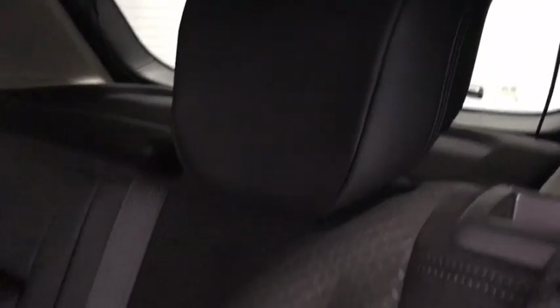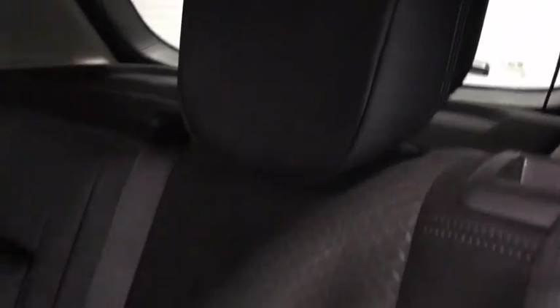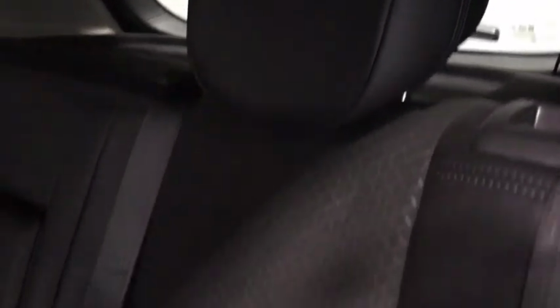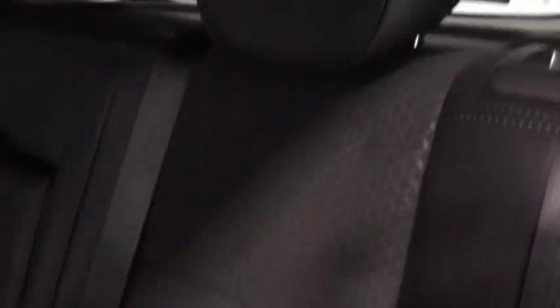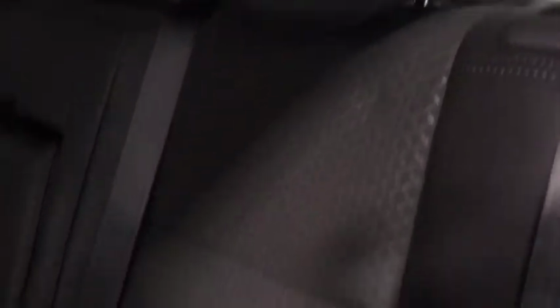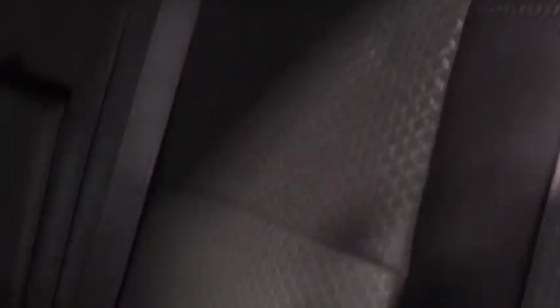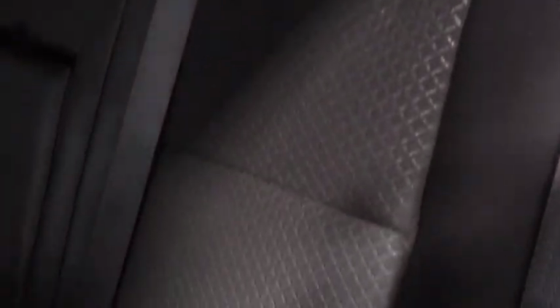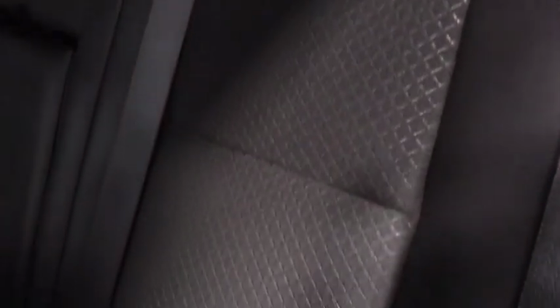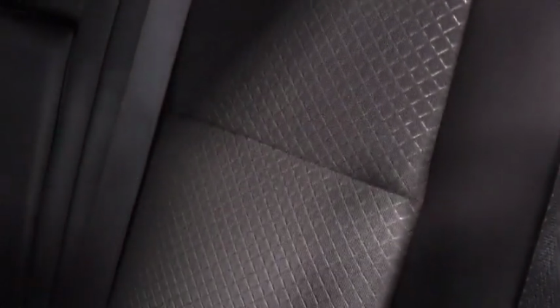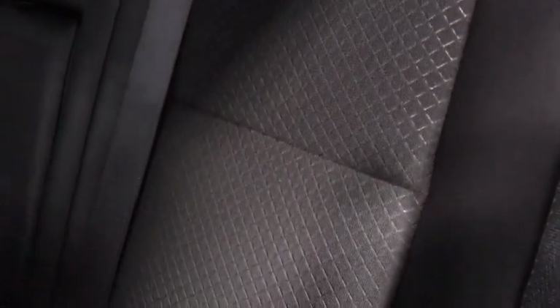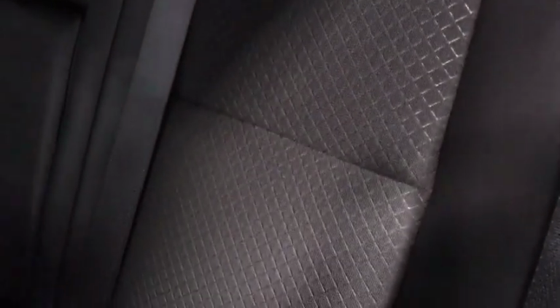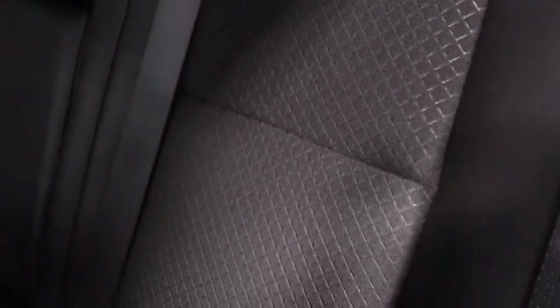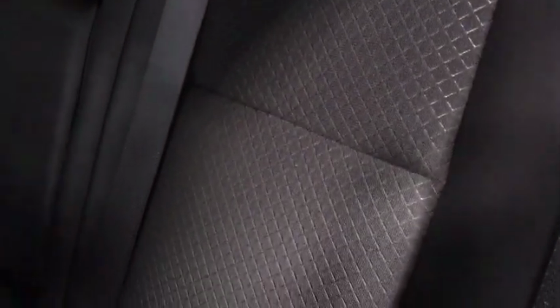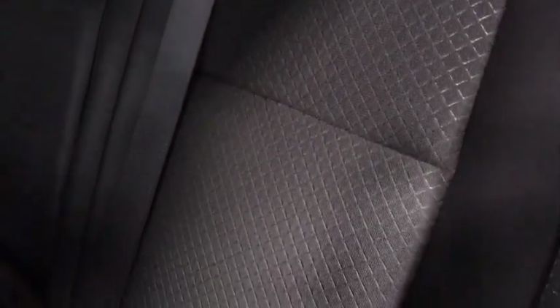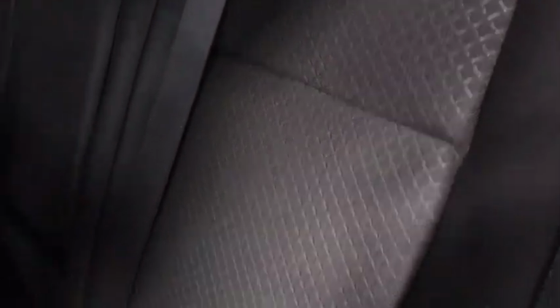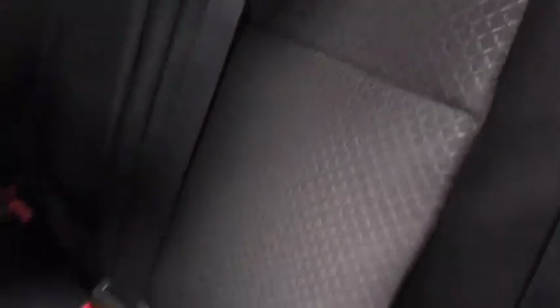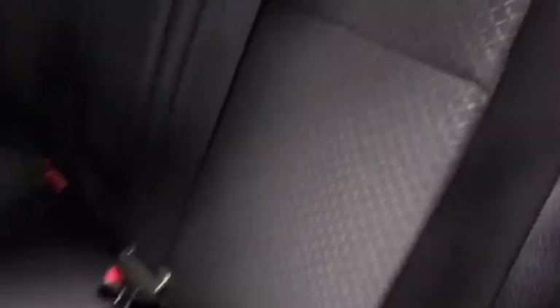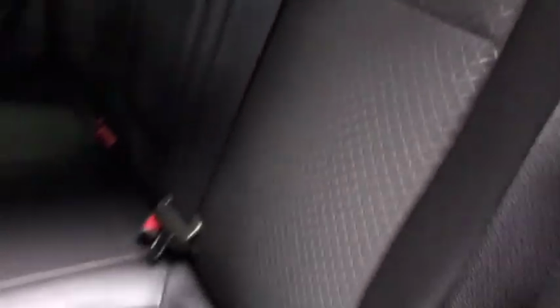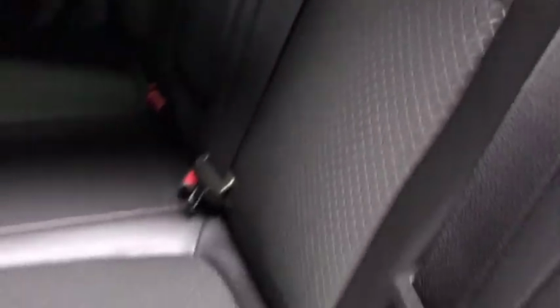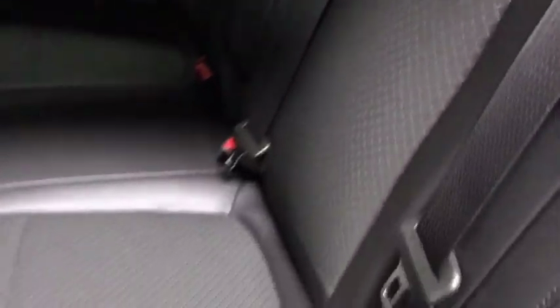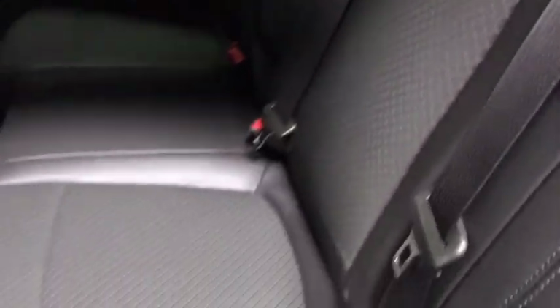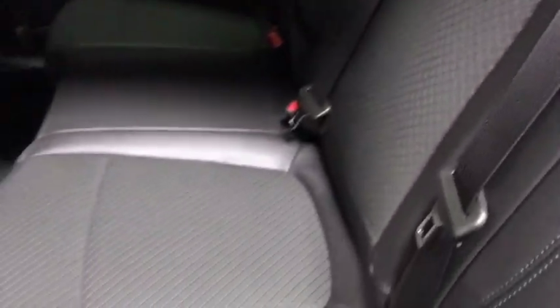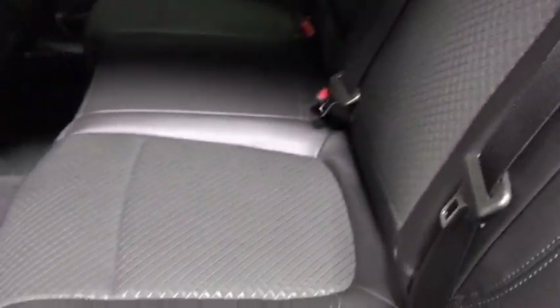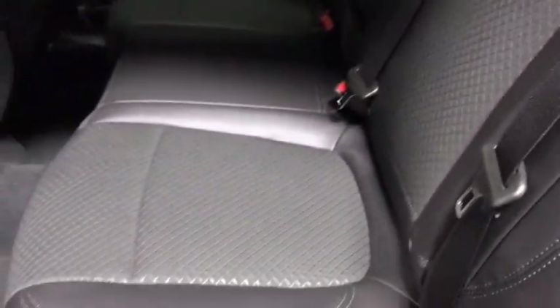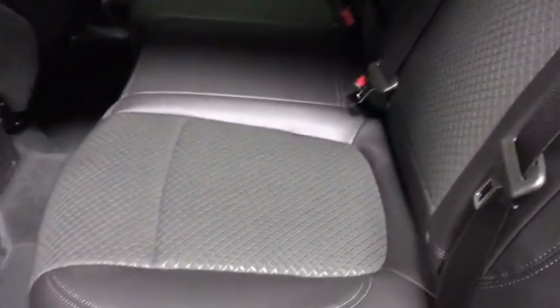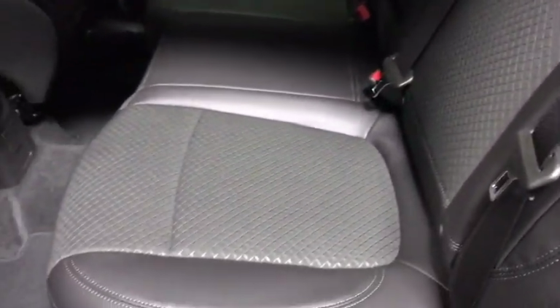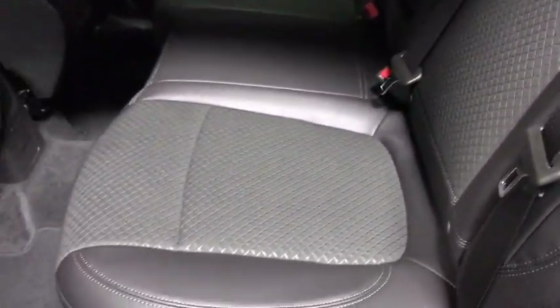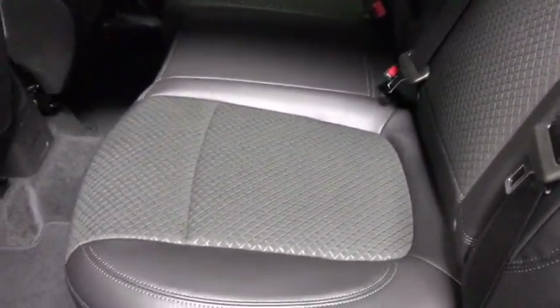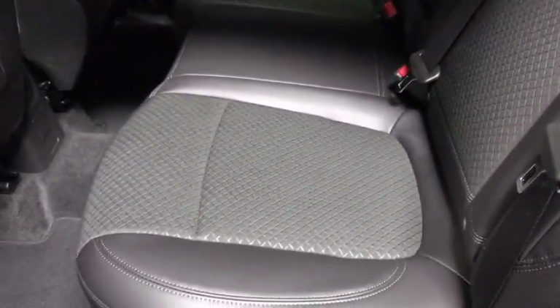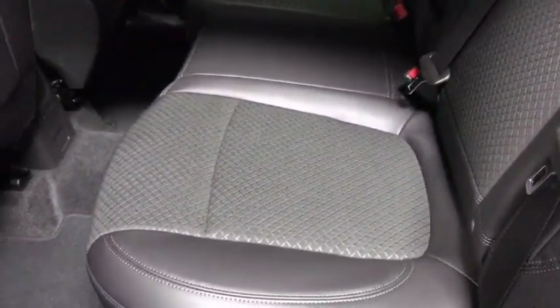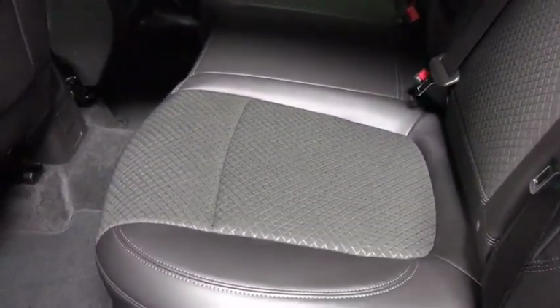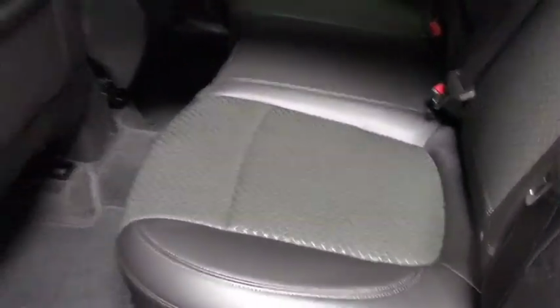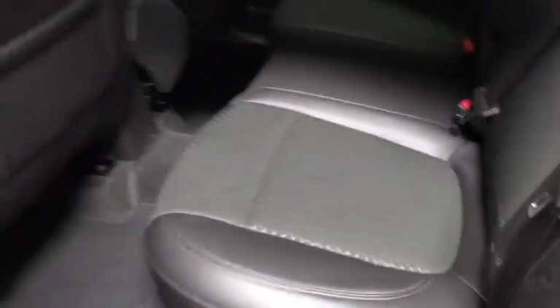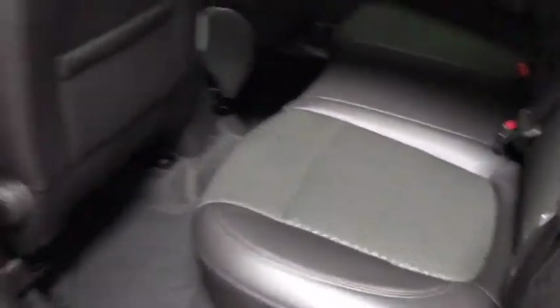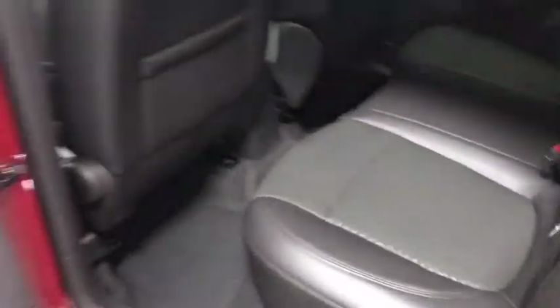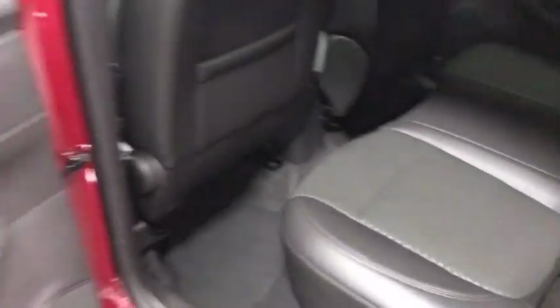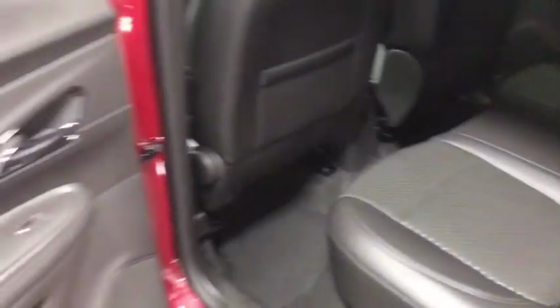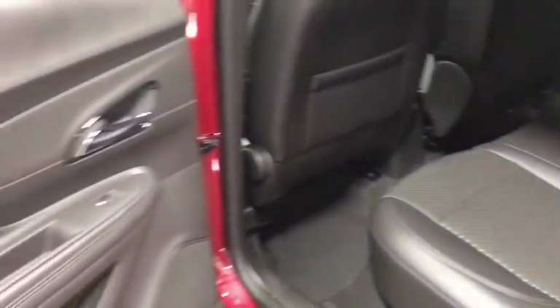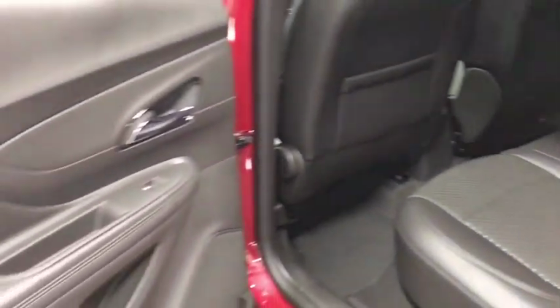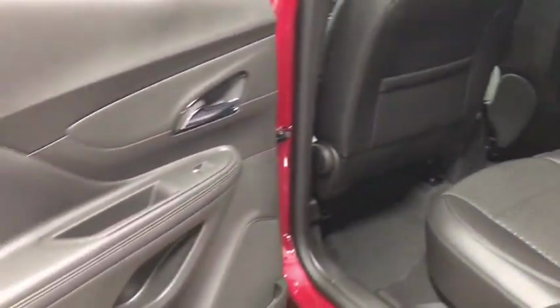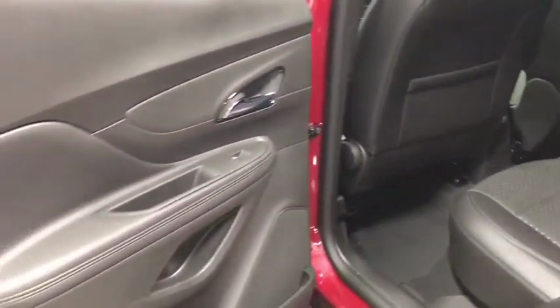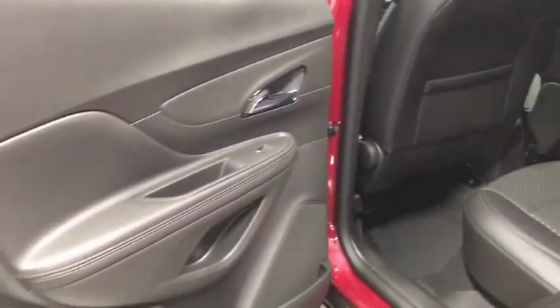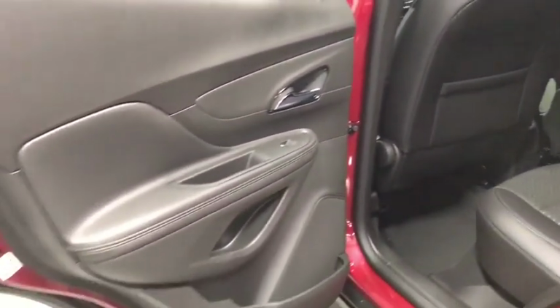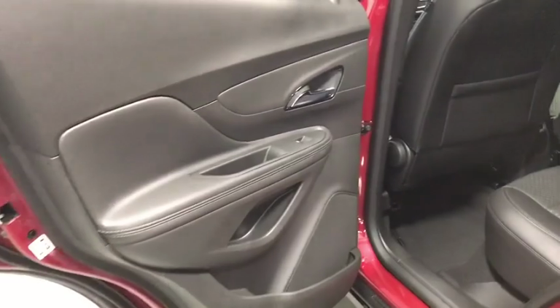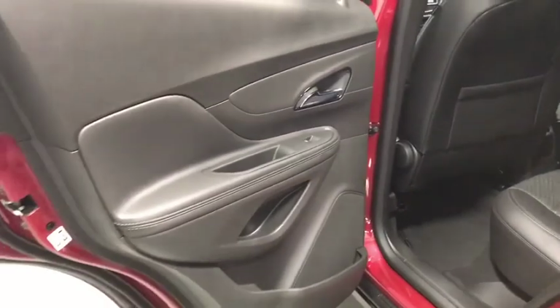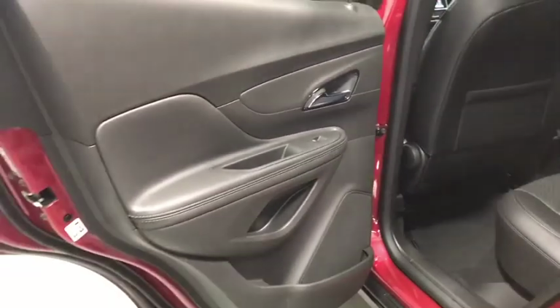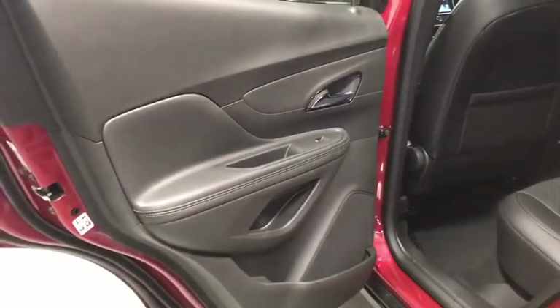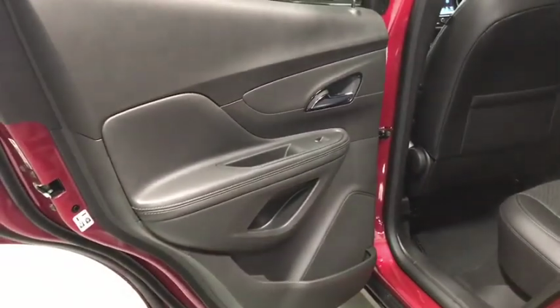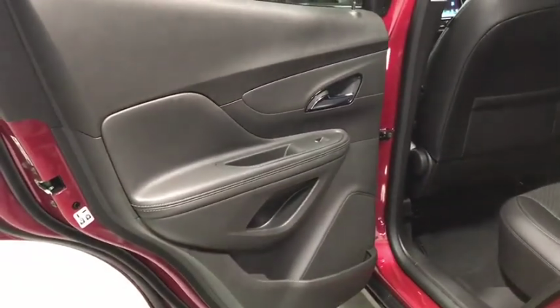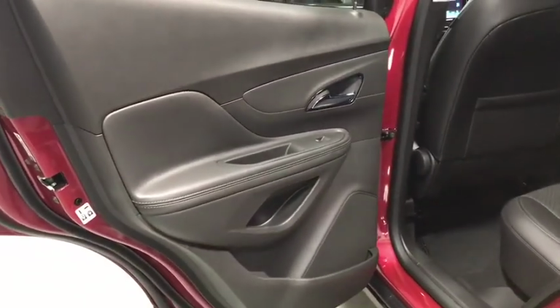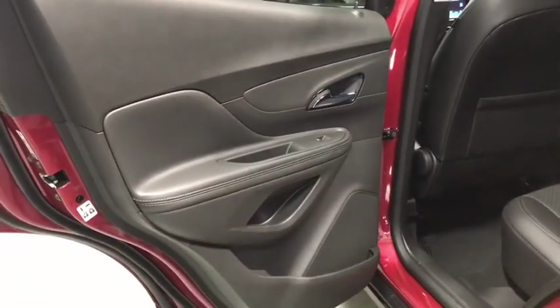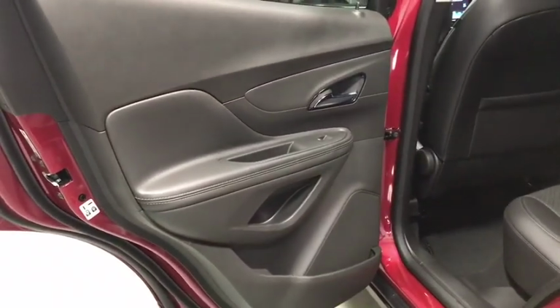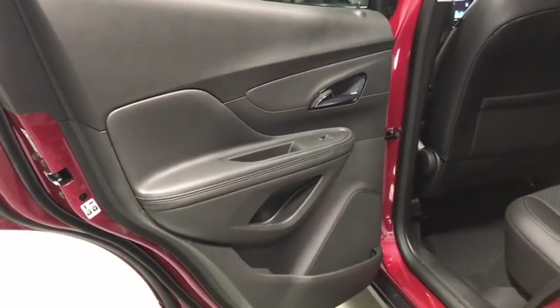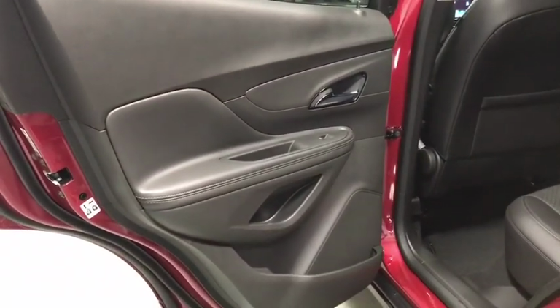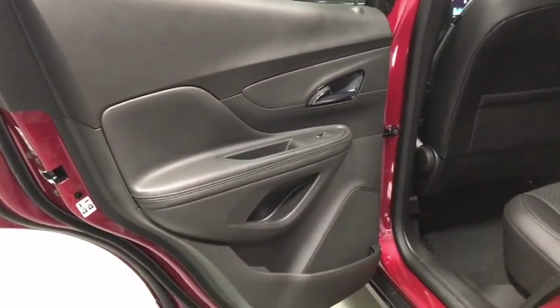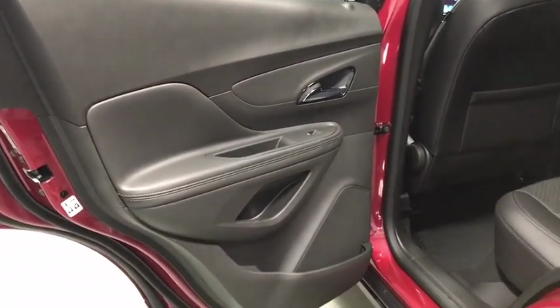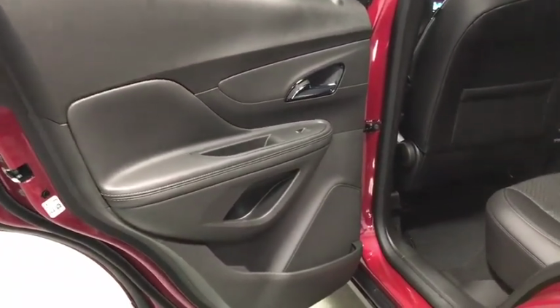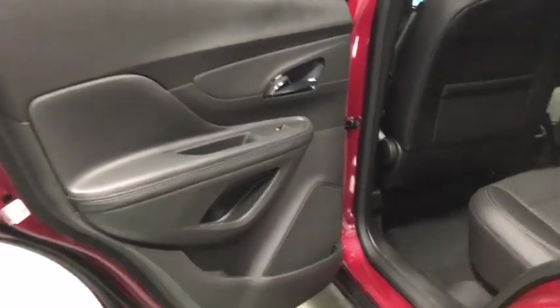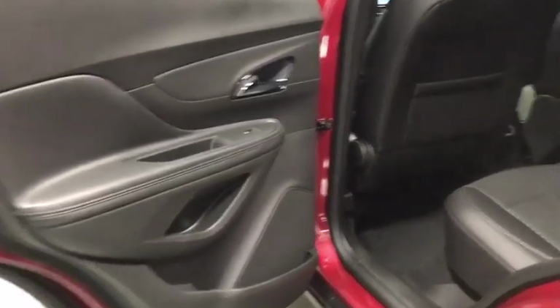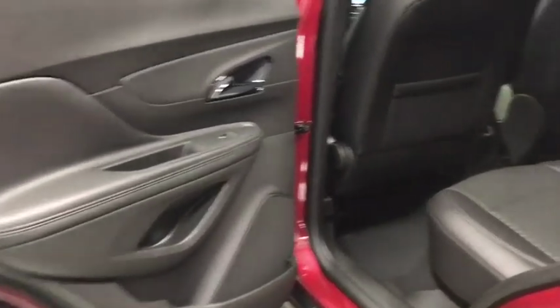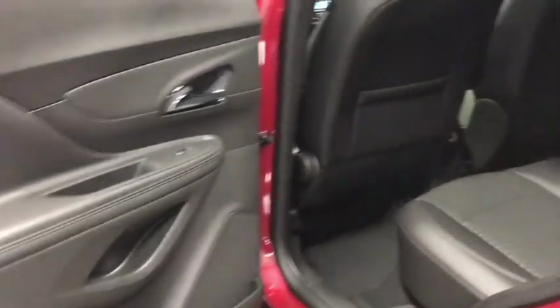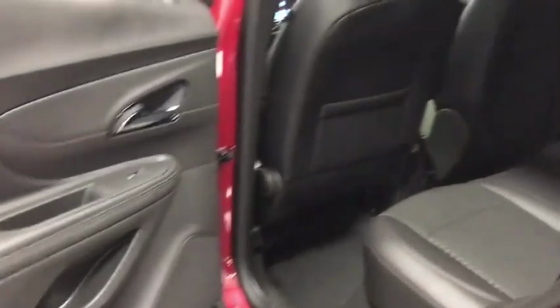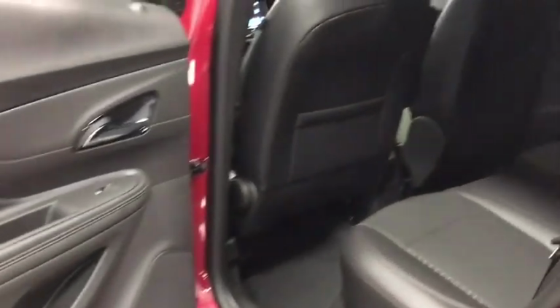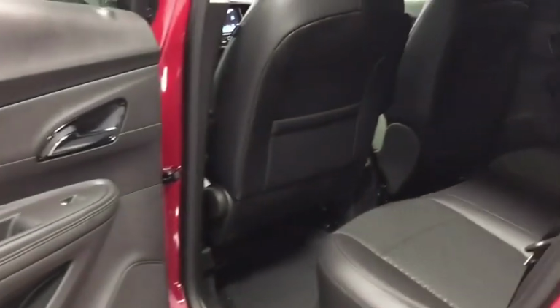Remote keyless entry, tachometer, panic alarm, brake assist, driver vanity mirror, front reading lamp, front bucket seats.